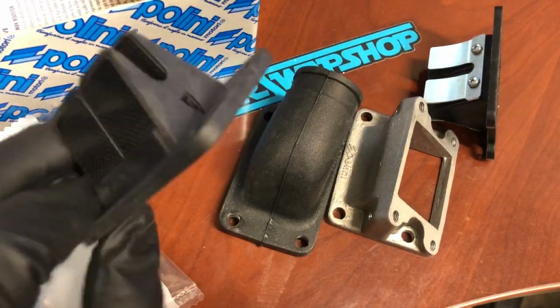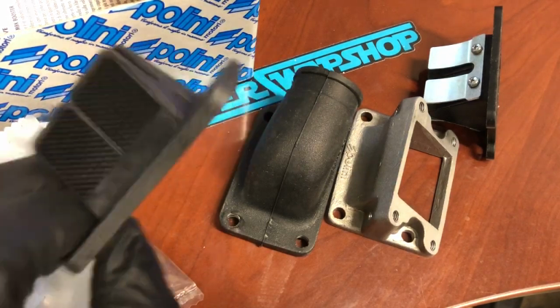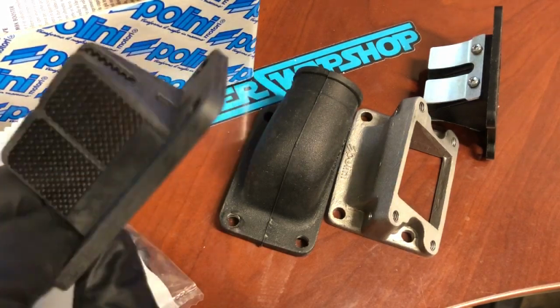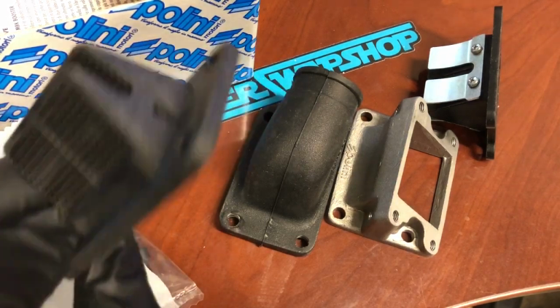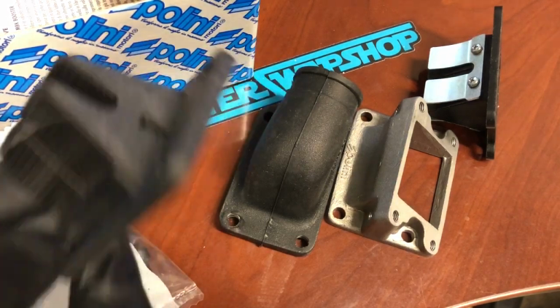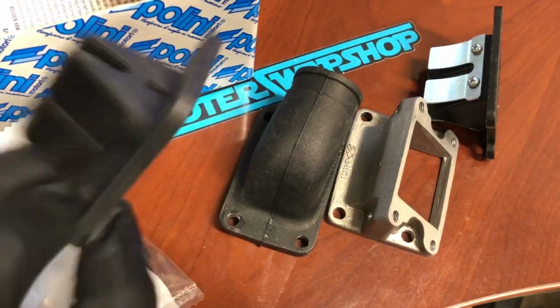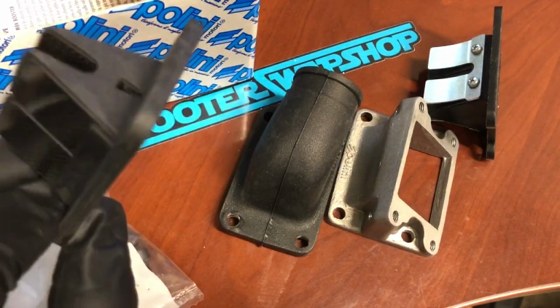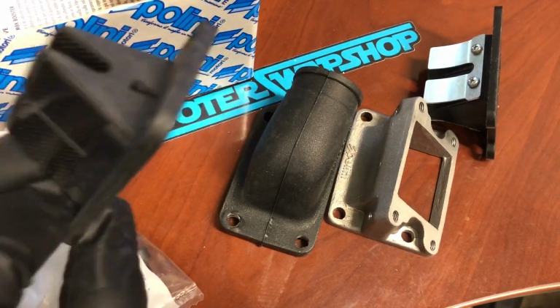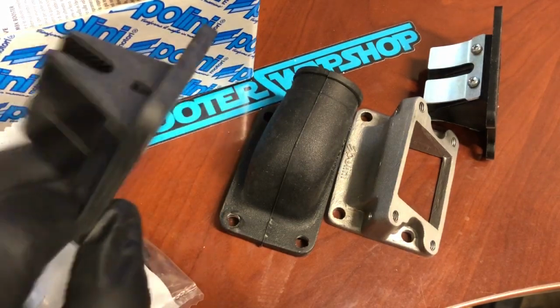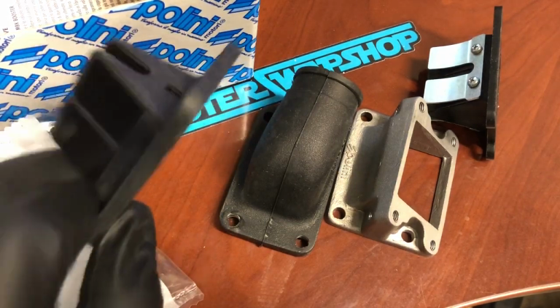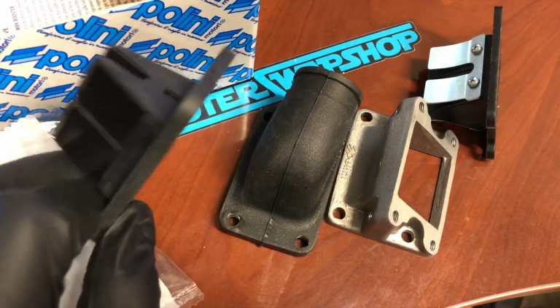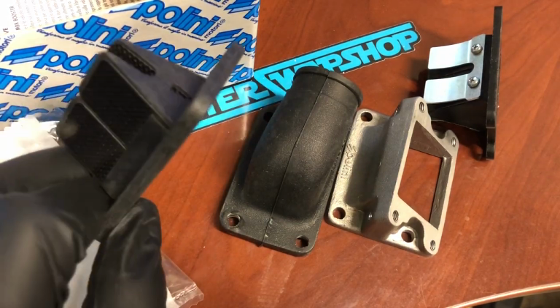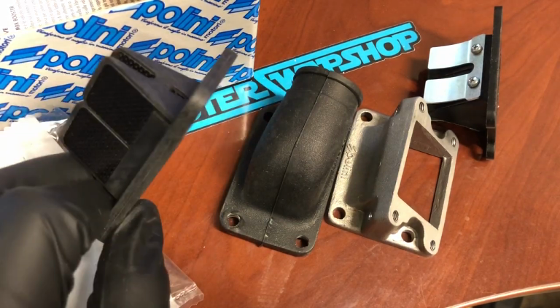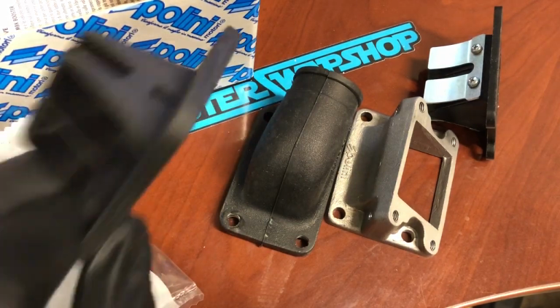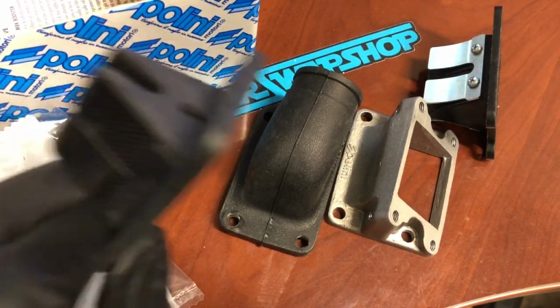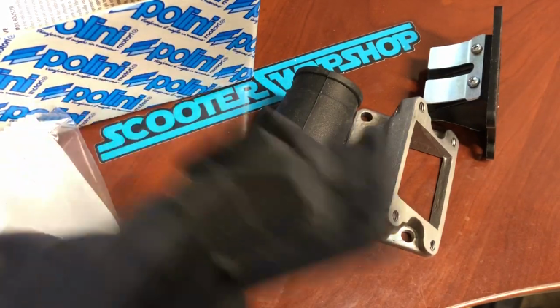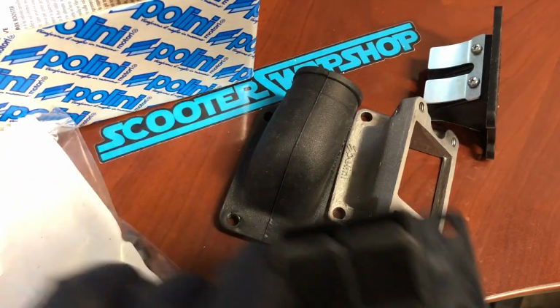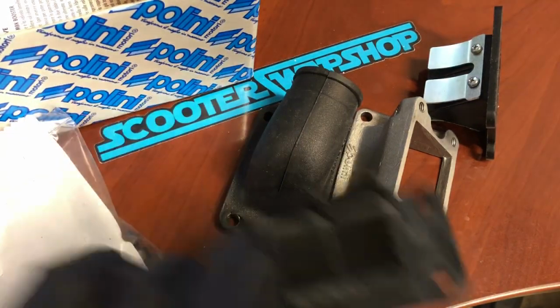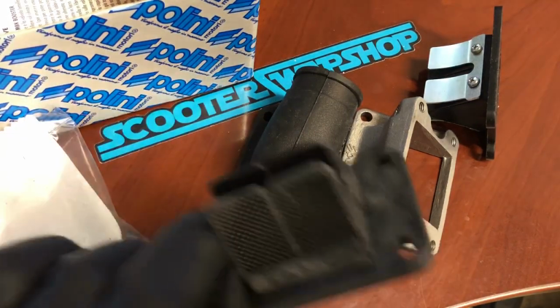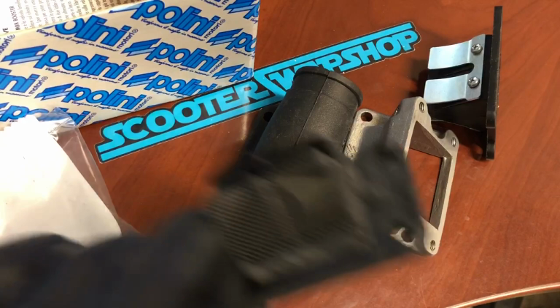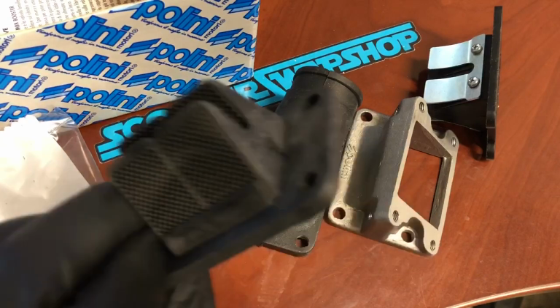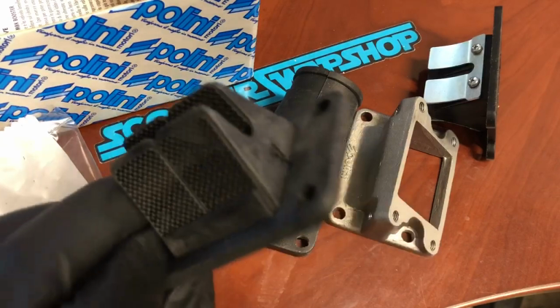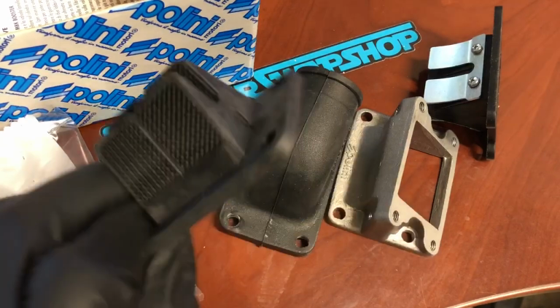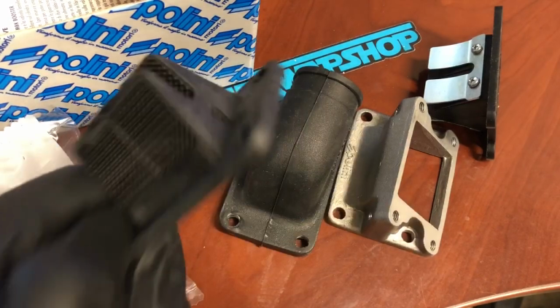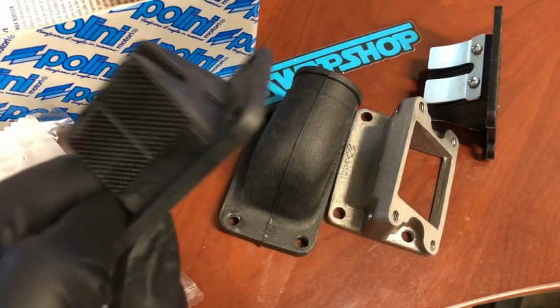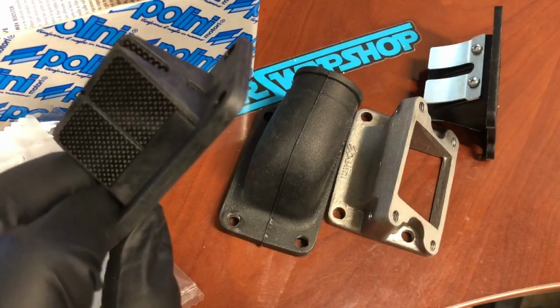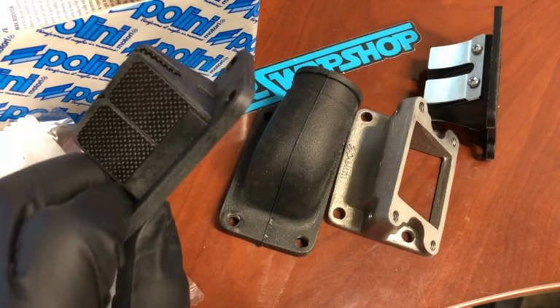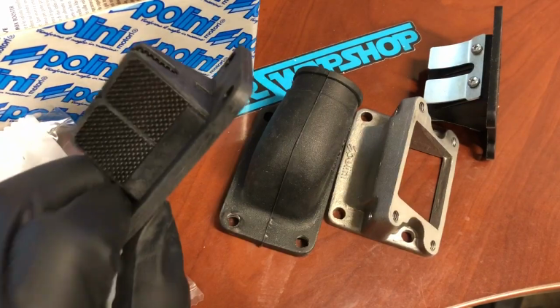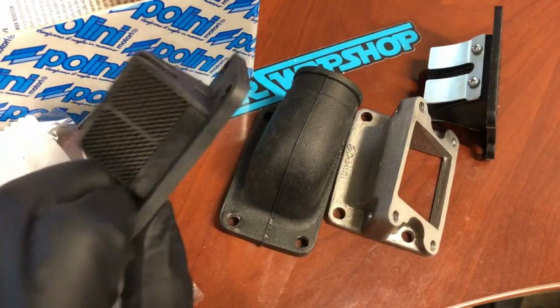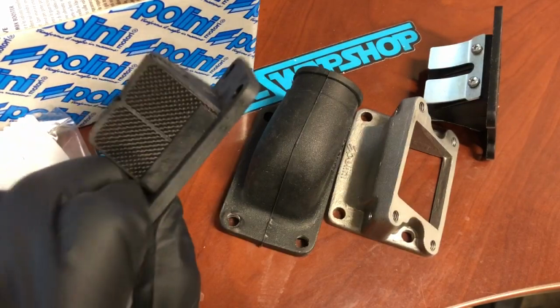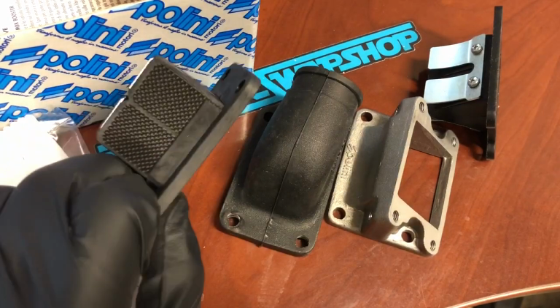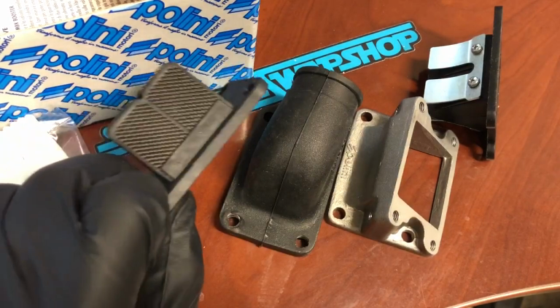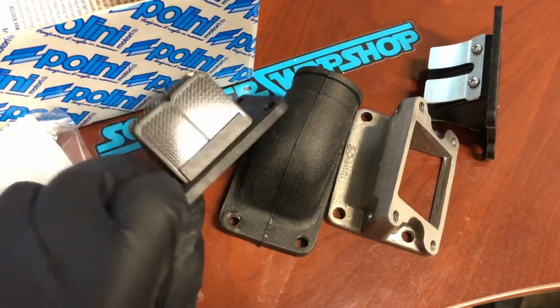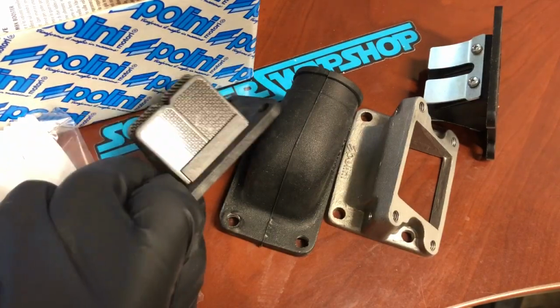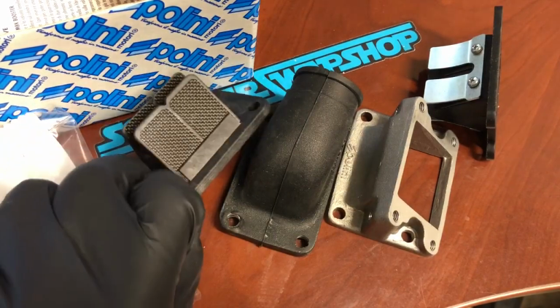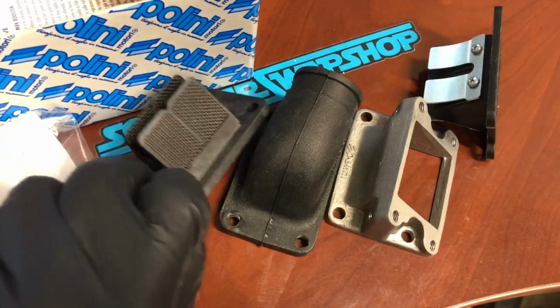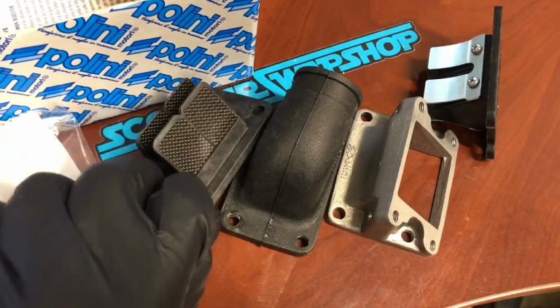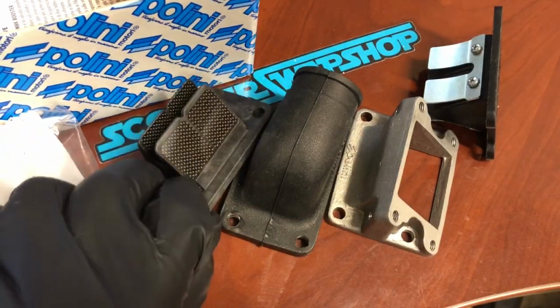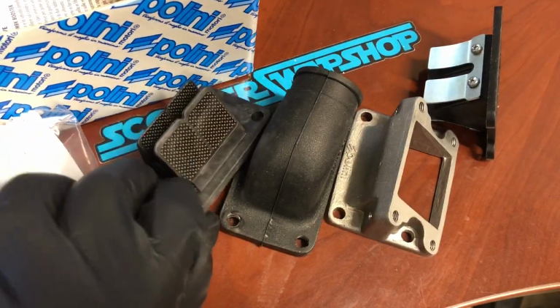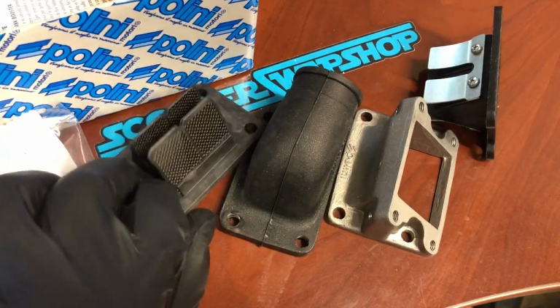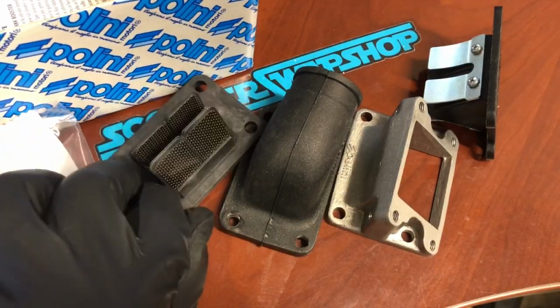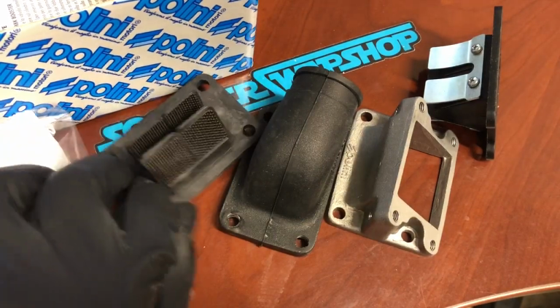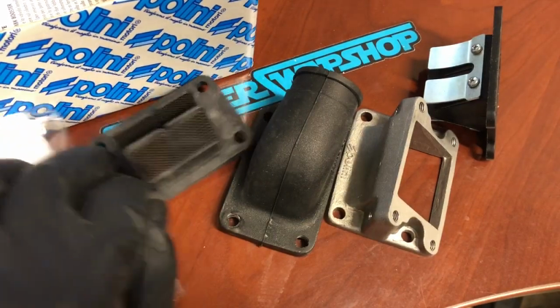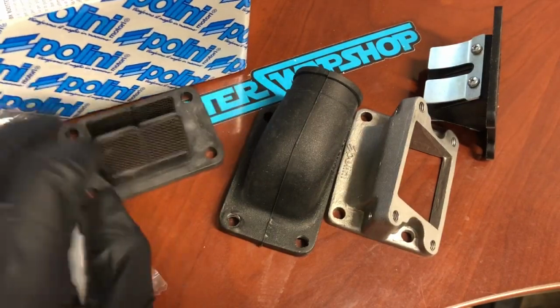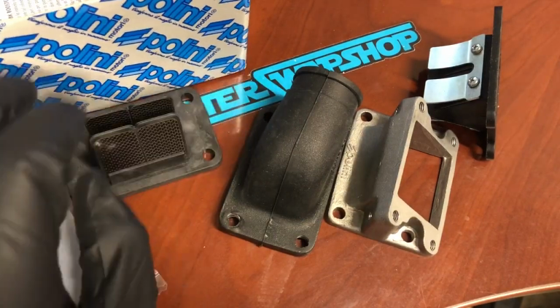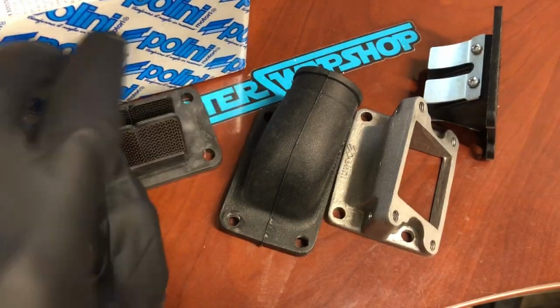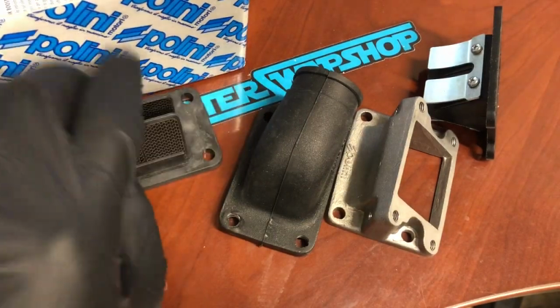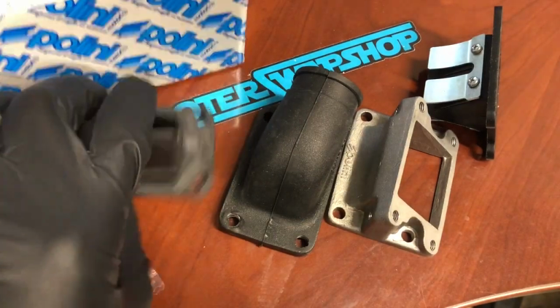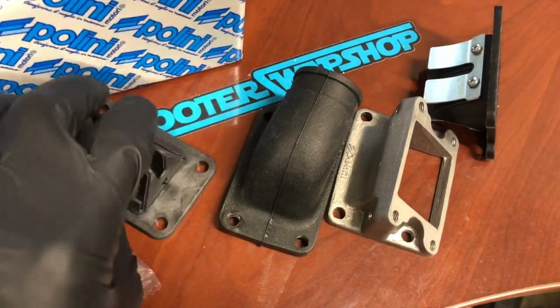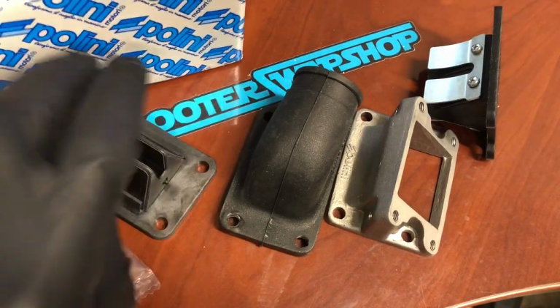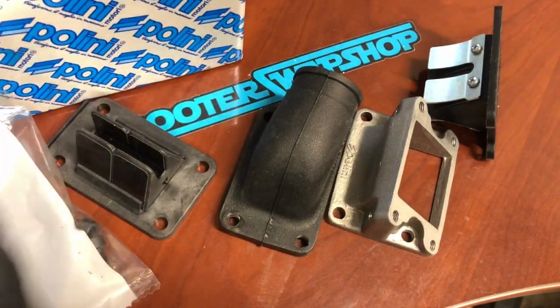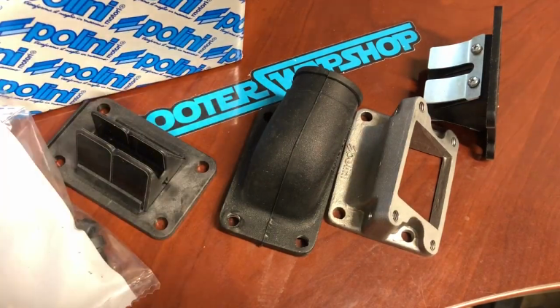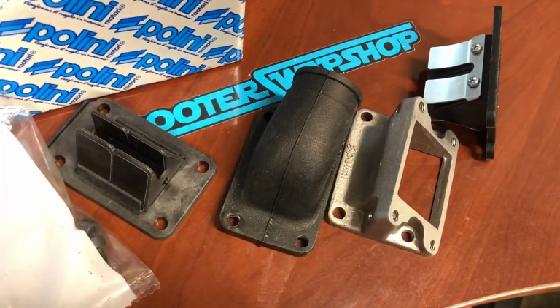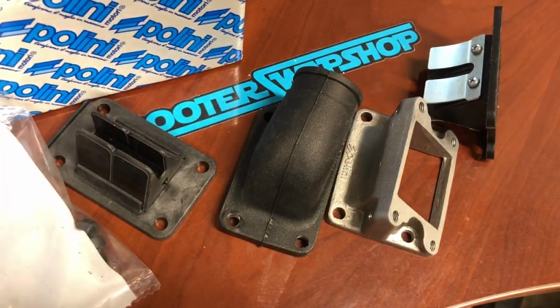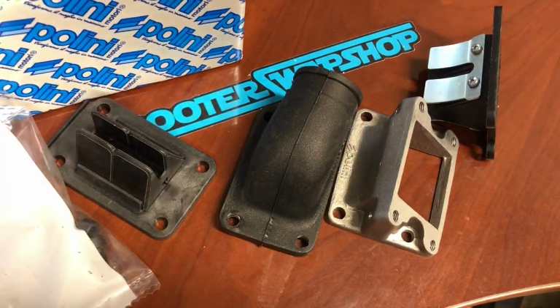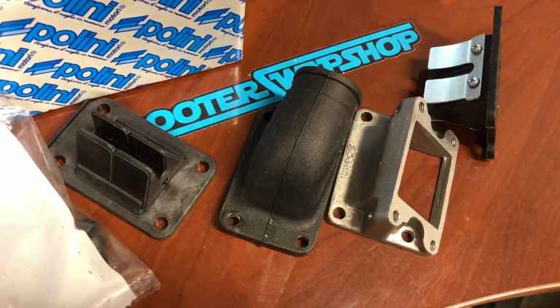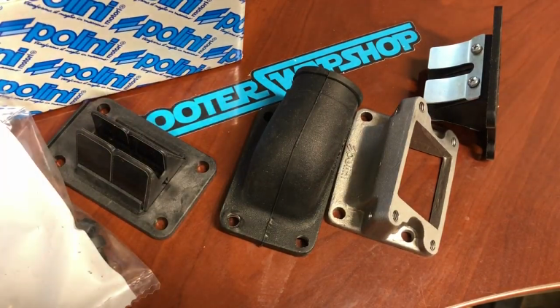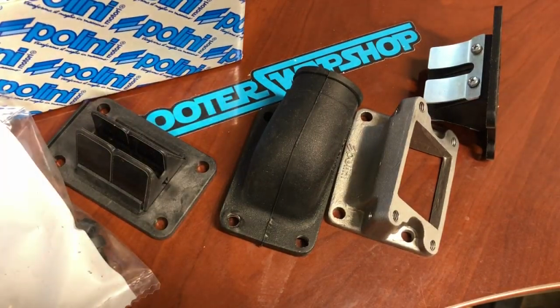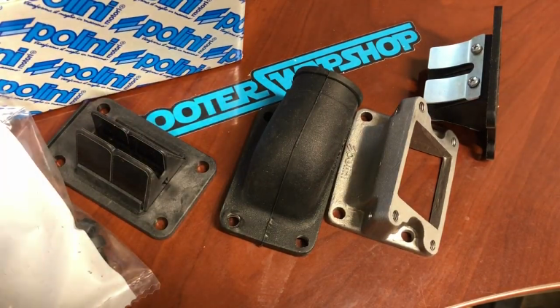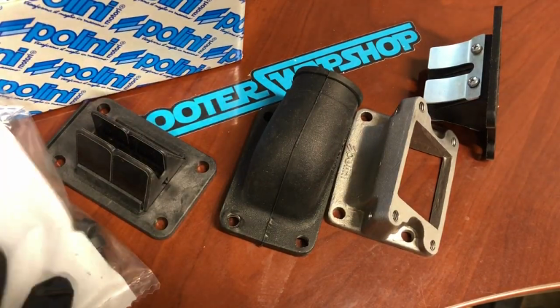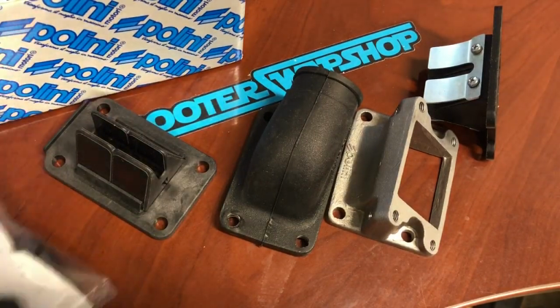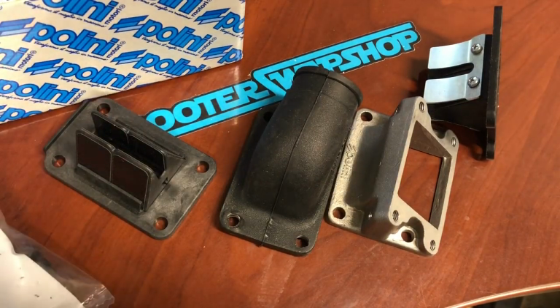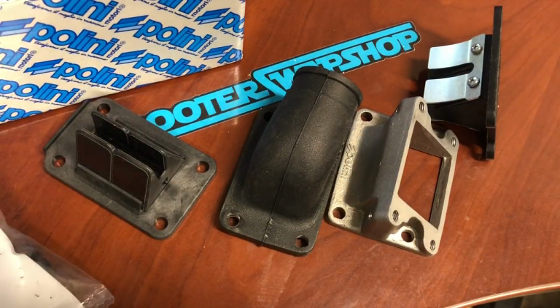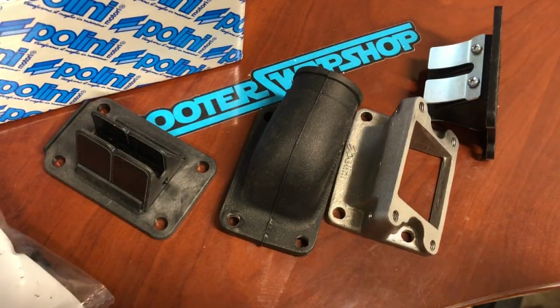This kit does not come with the cage, but we're going to list it online right now and add it as an option. If you're doing this intake manifold, this is a really good add-on — it should give you a pretty good gain.